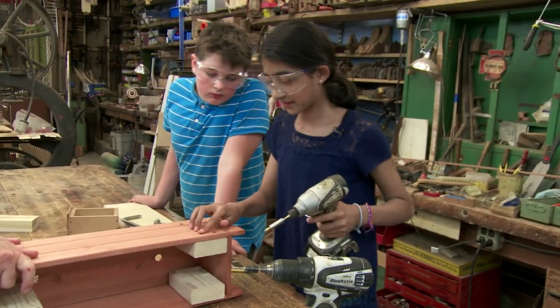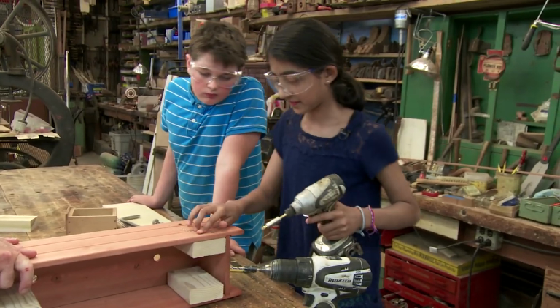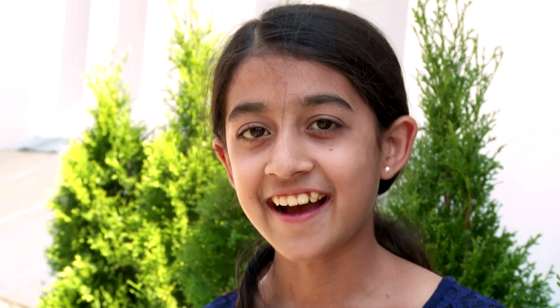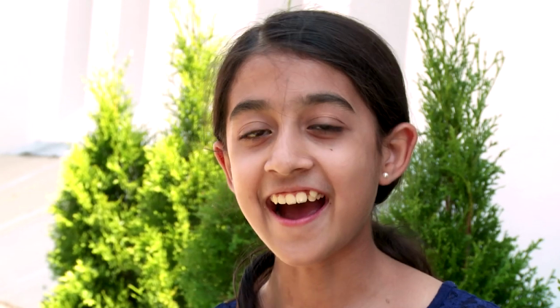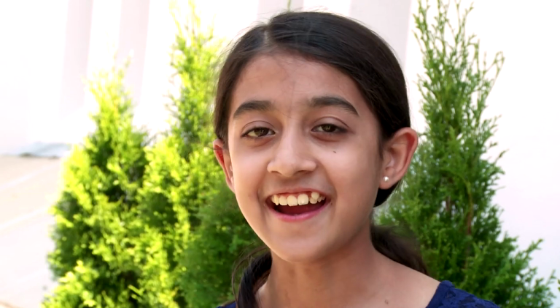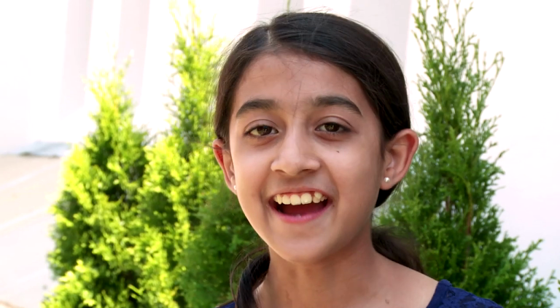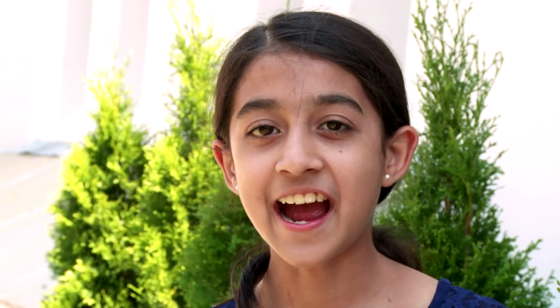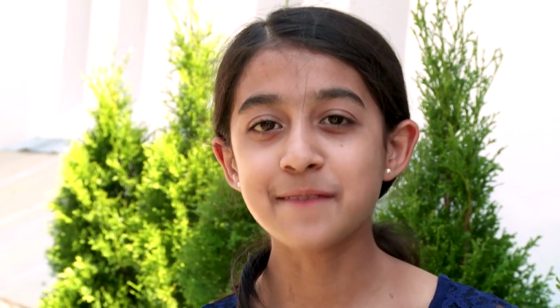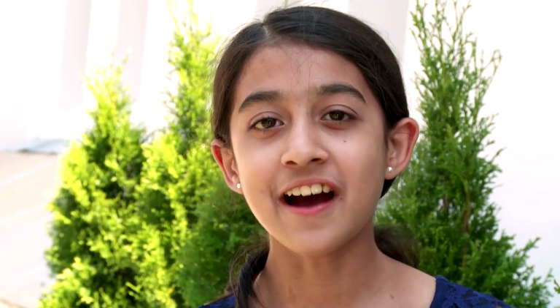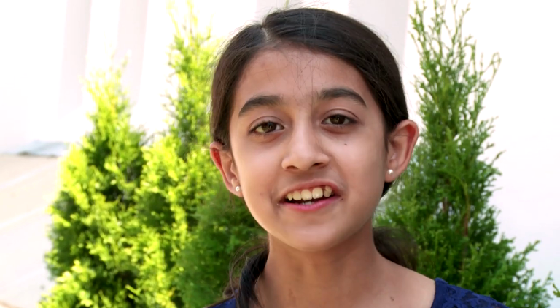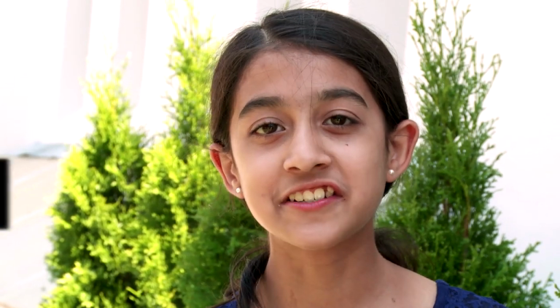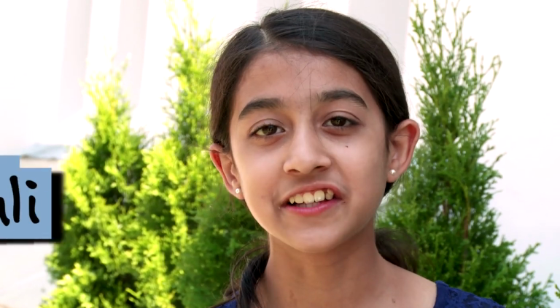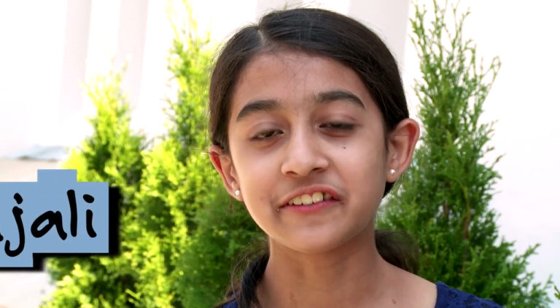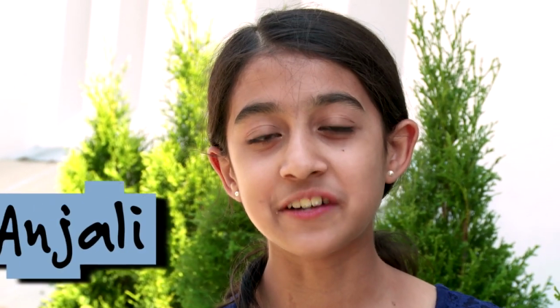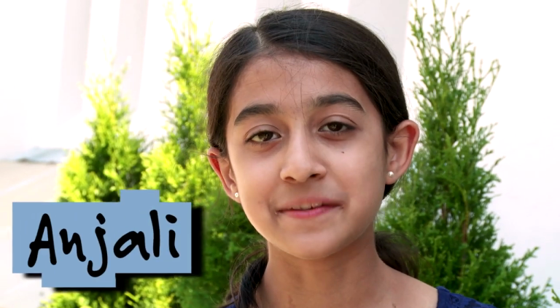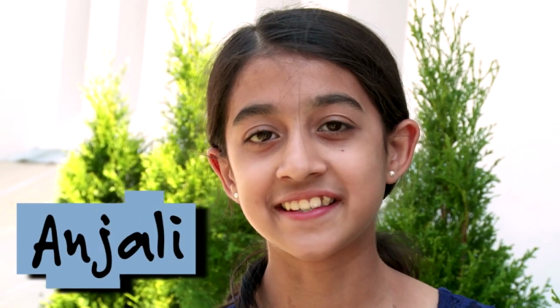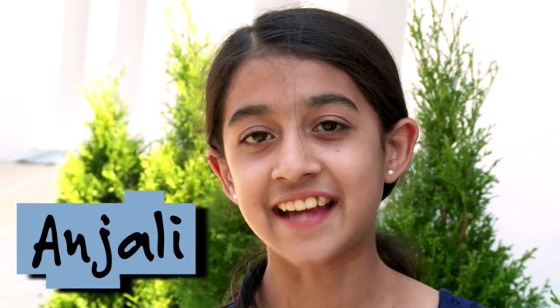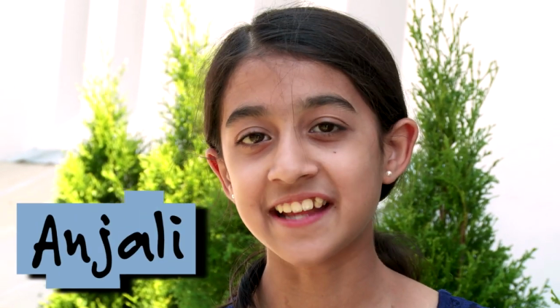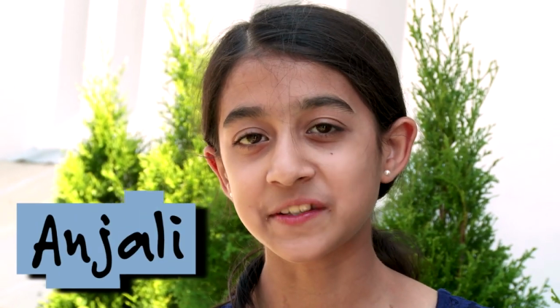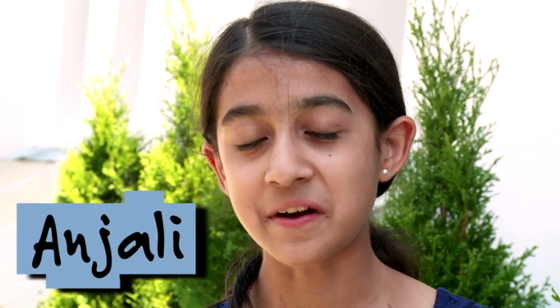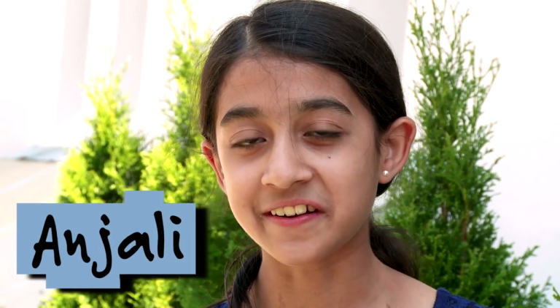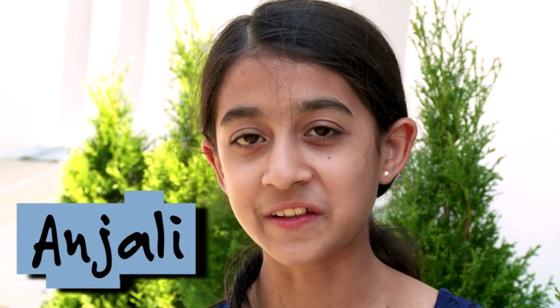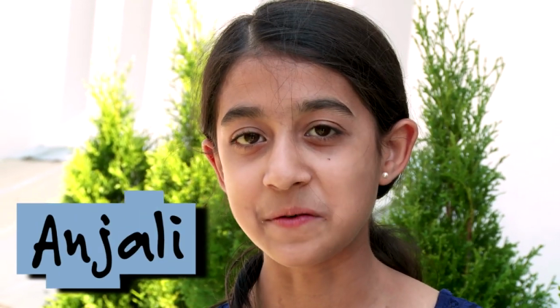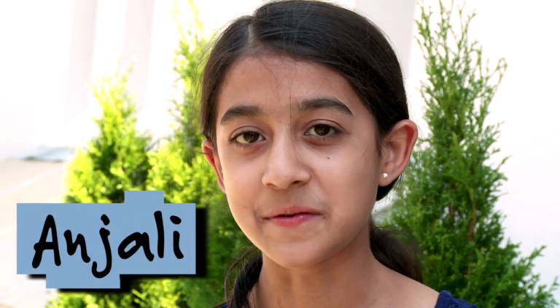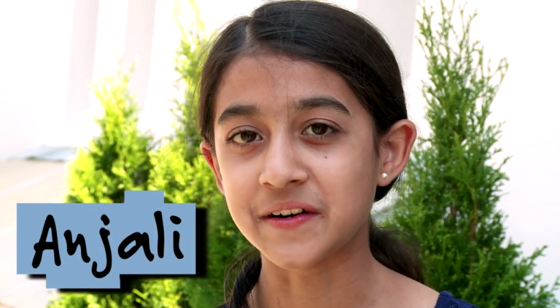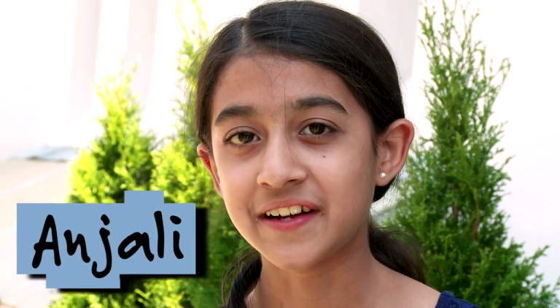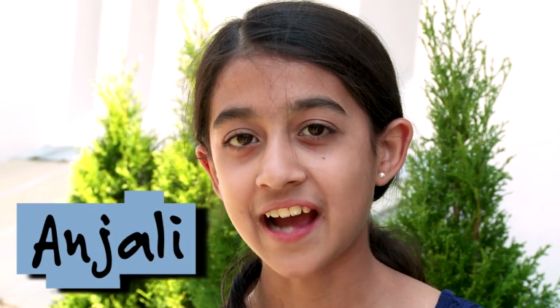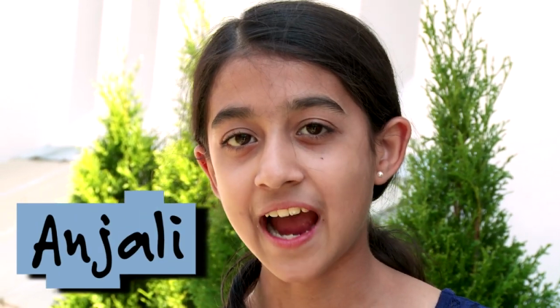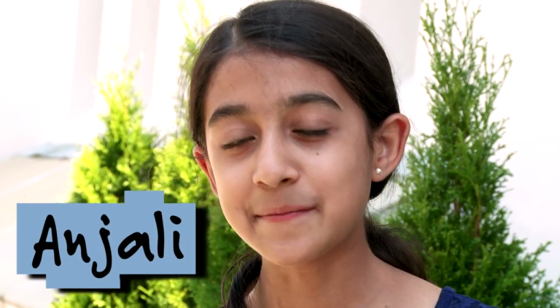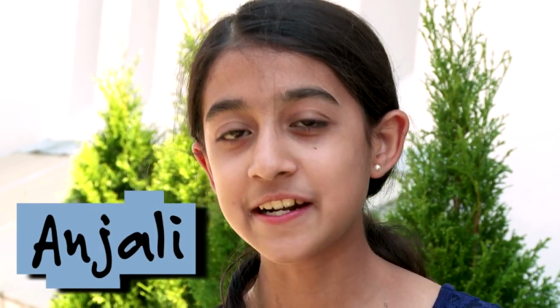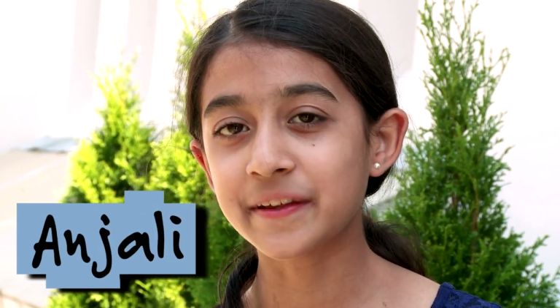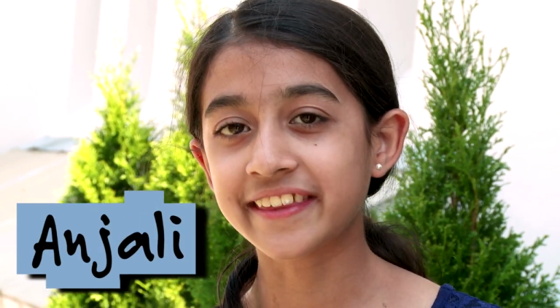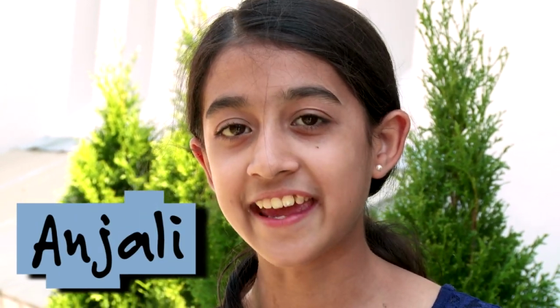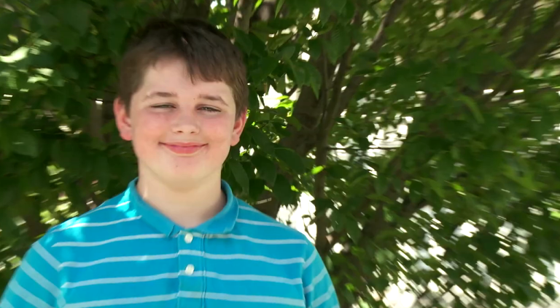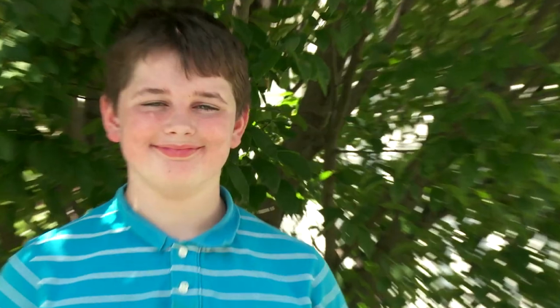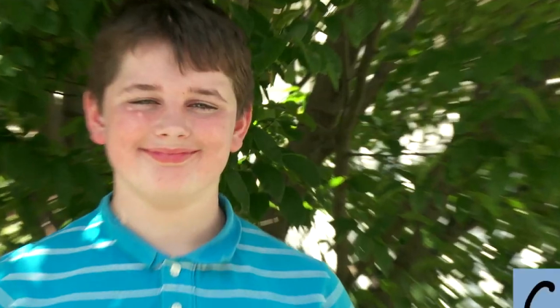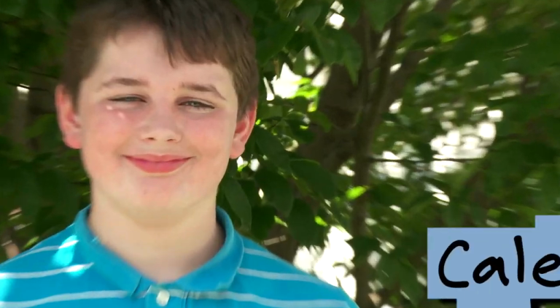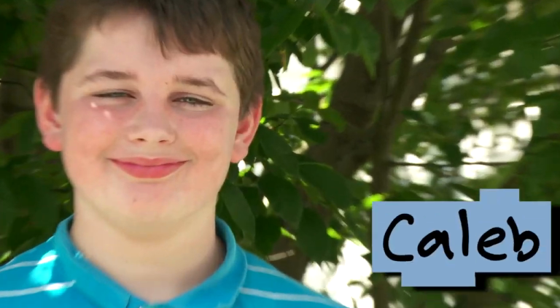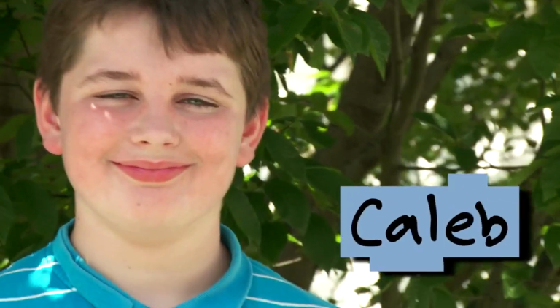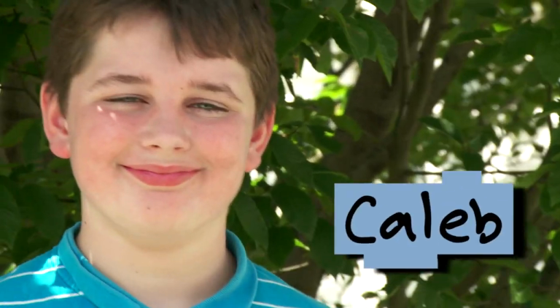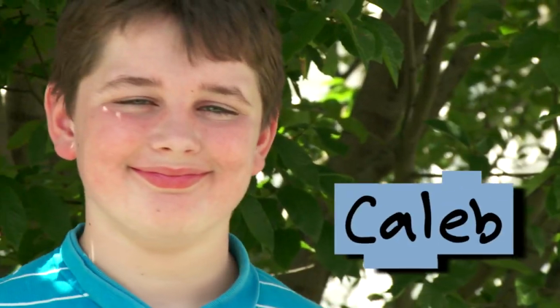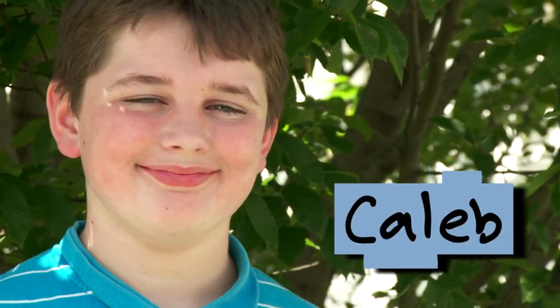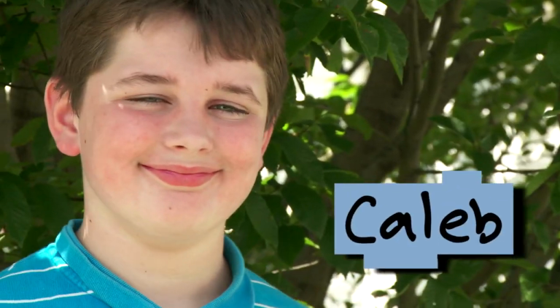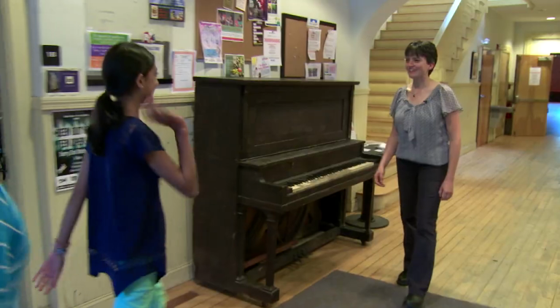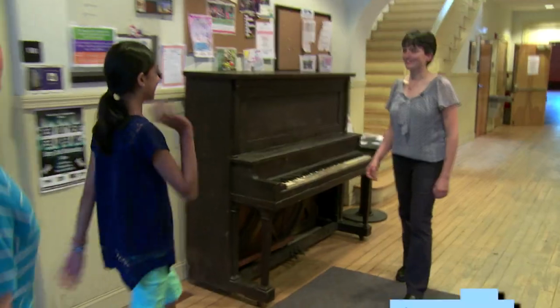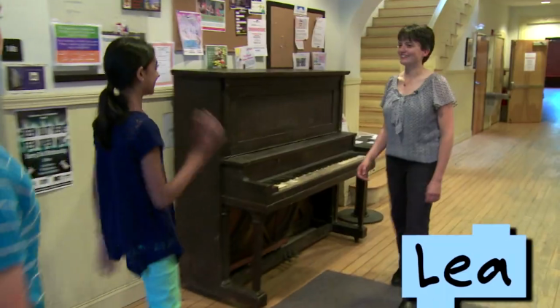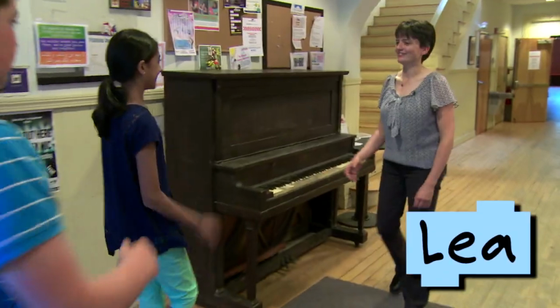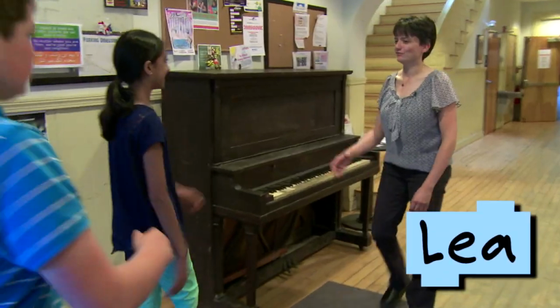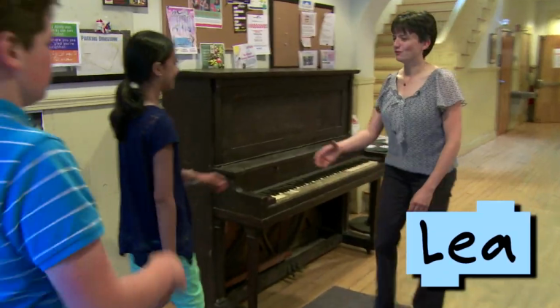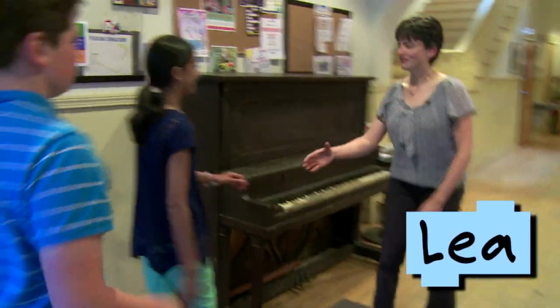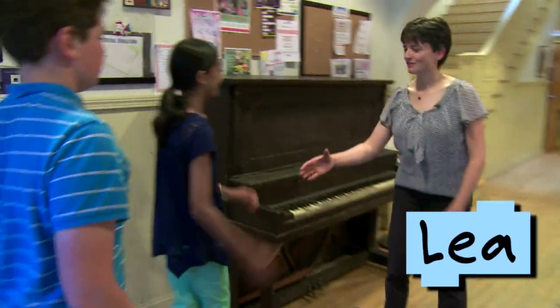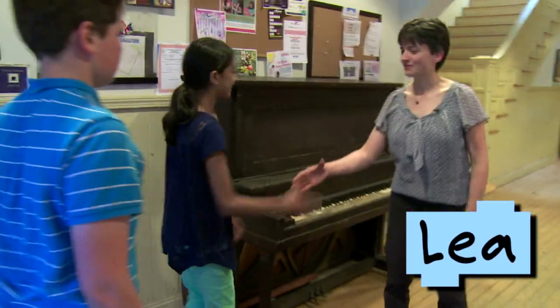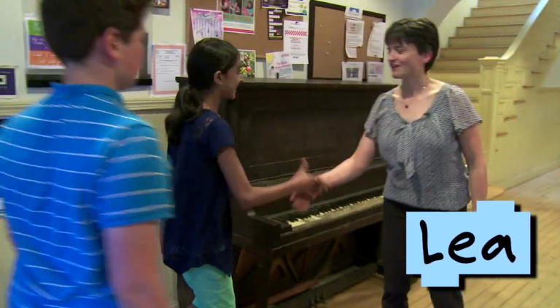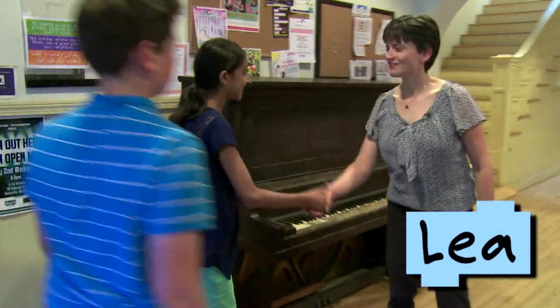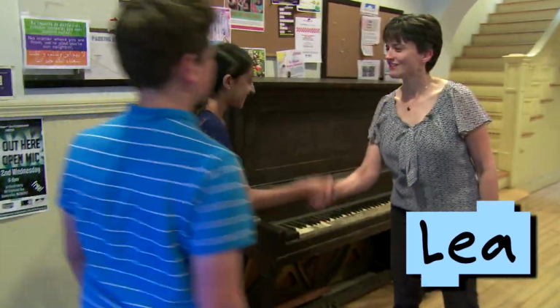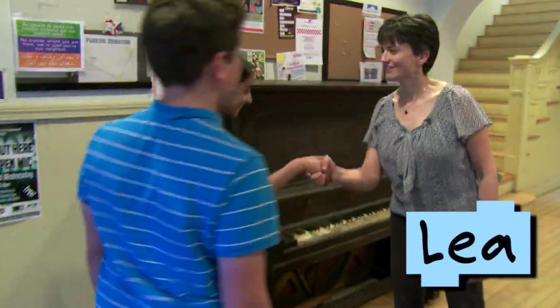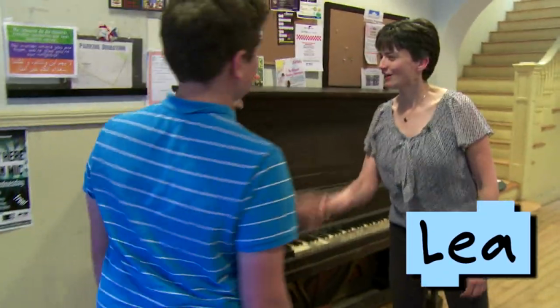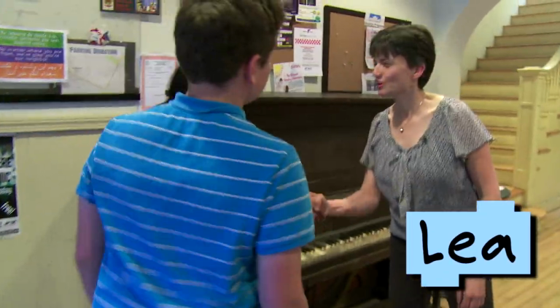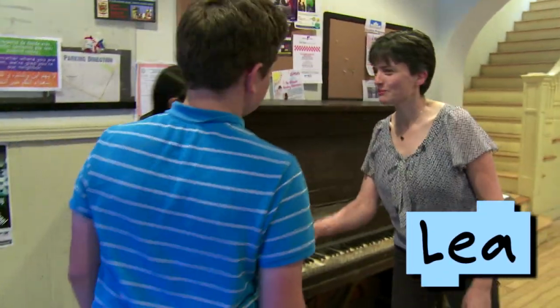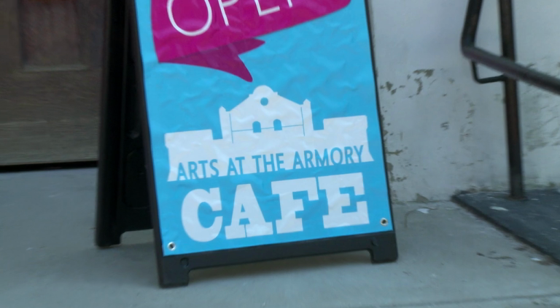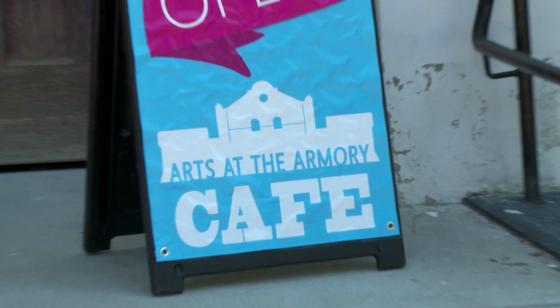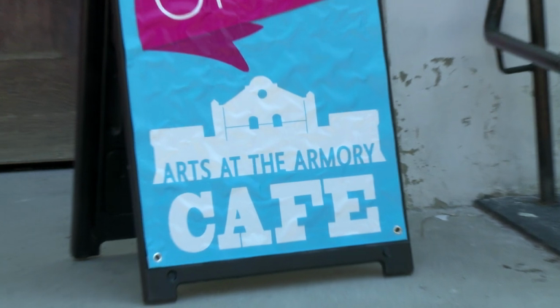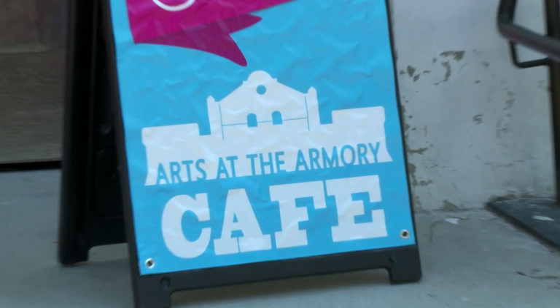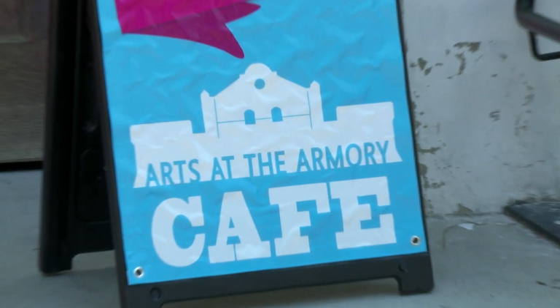Hi, I'm Anjali from Design Squad Global. I'm here with Caleb. We're meeting with Leah who runs Arts at the Armory.